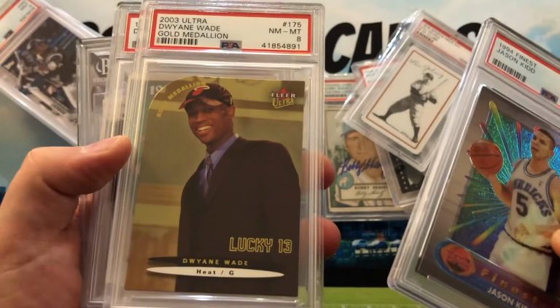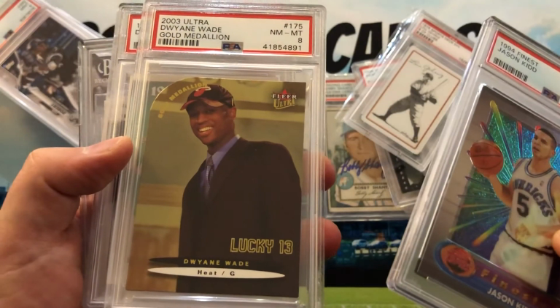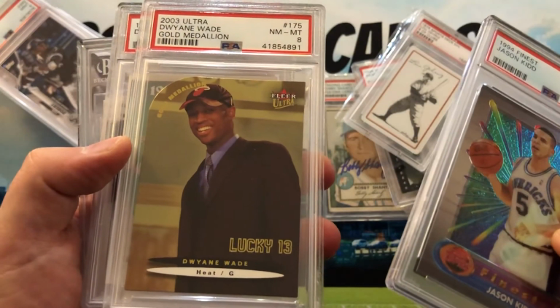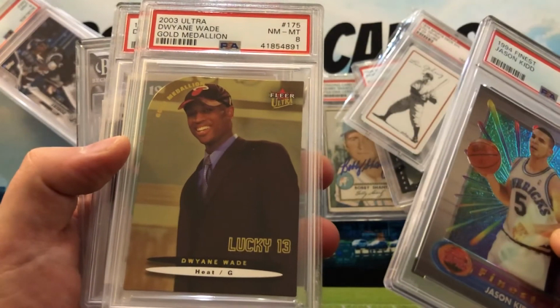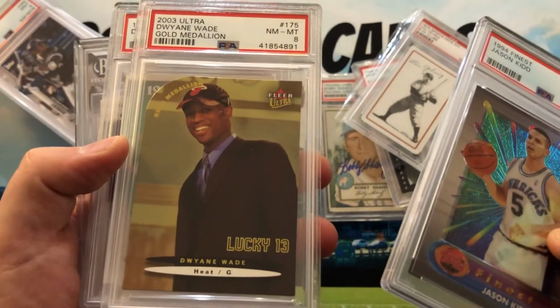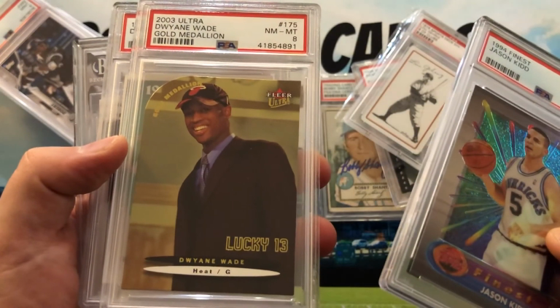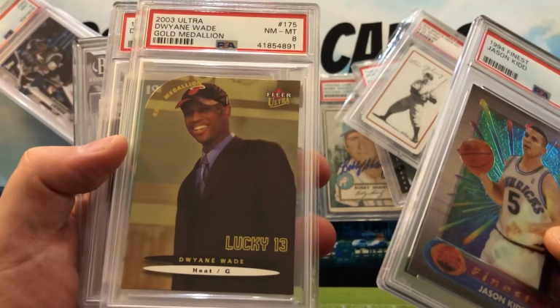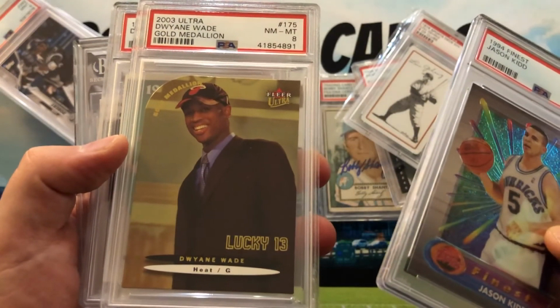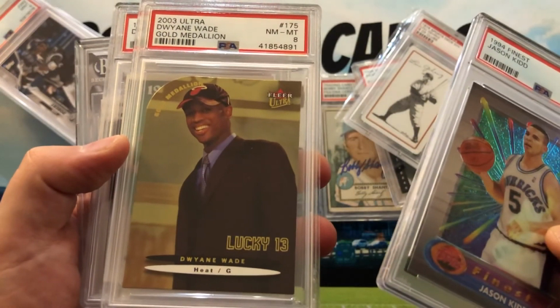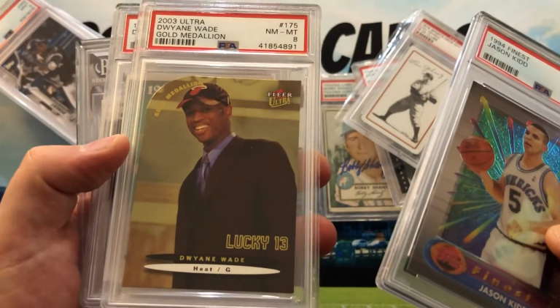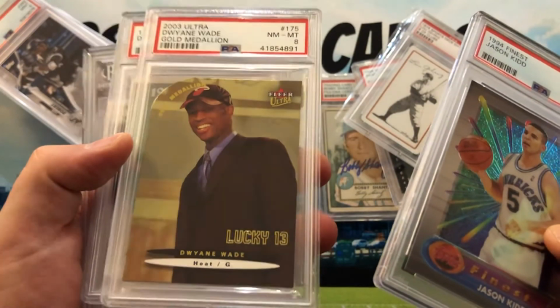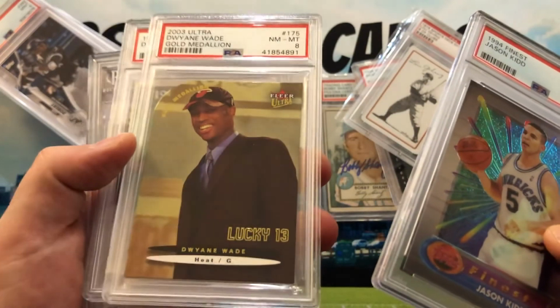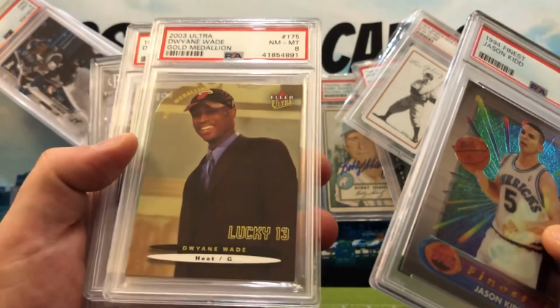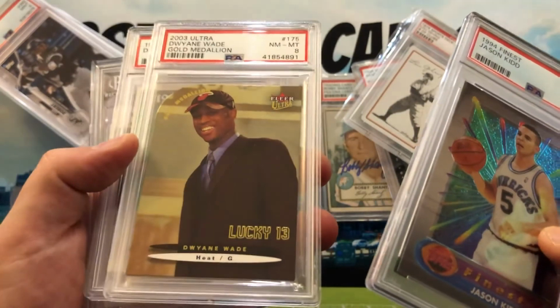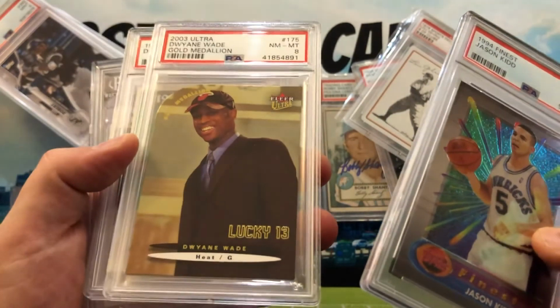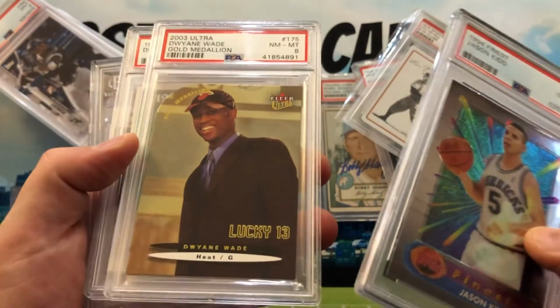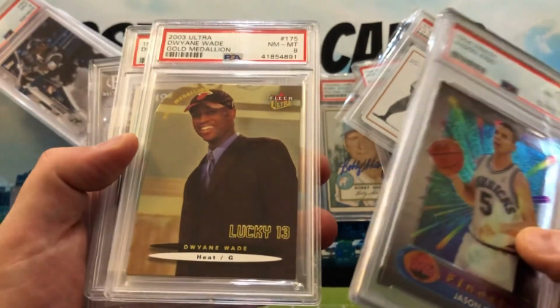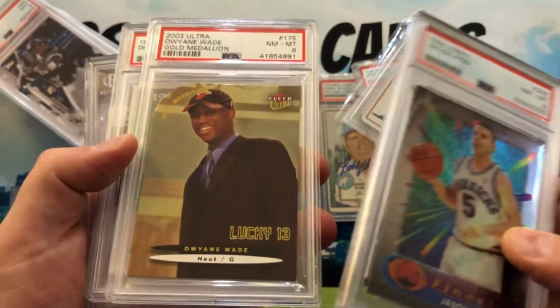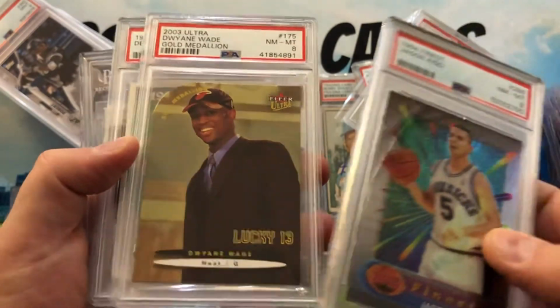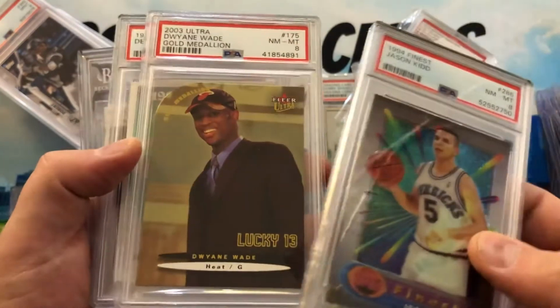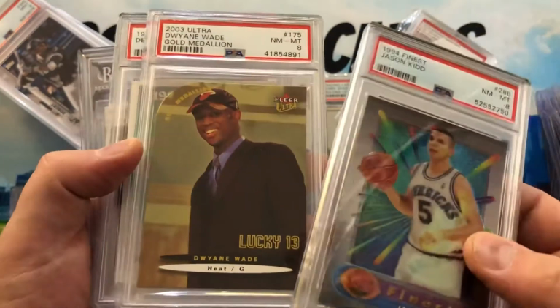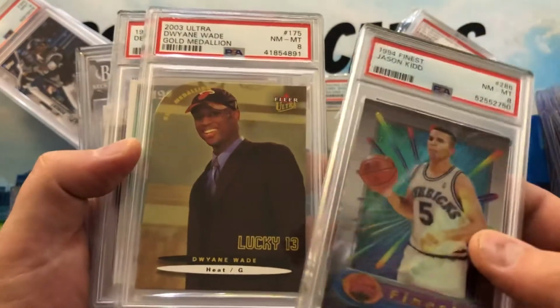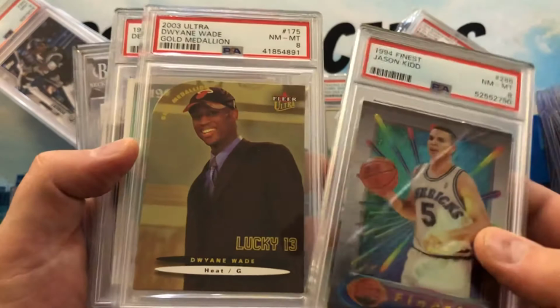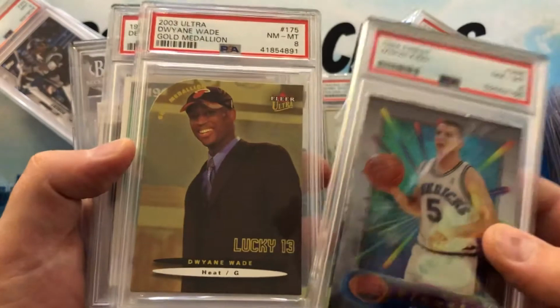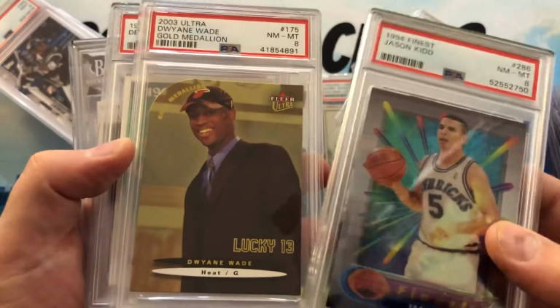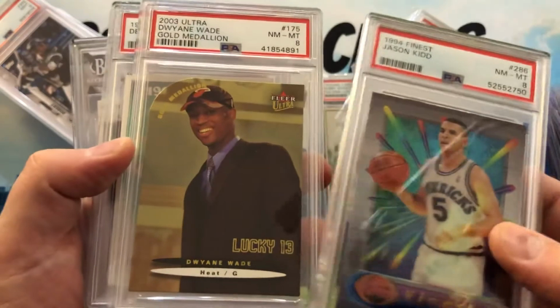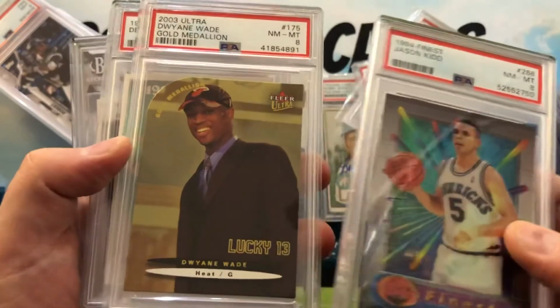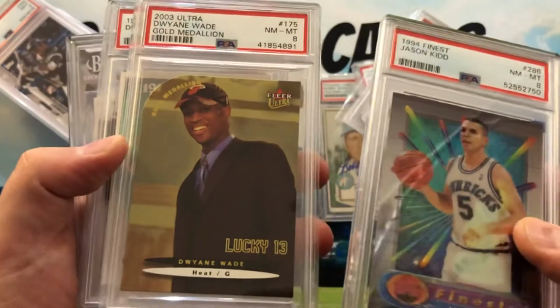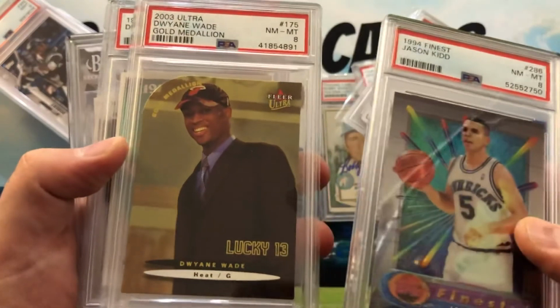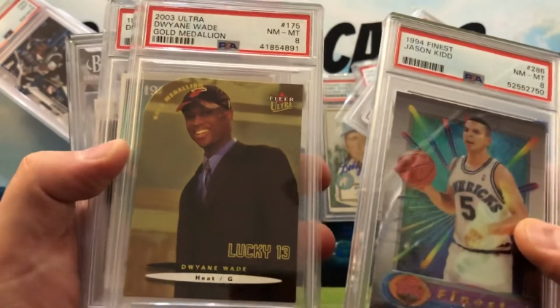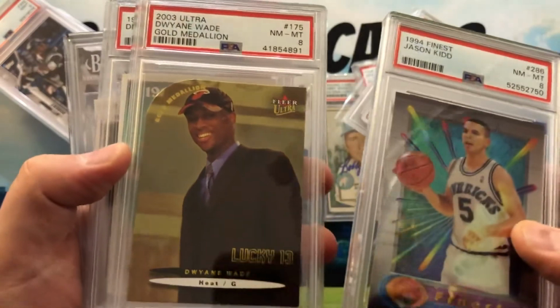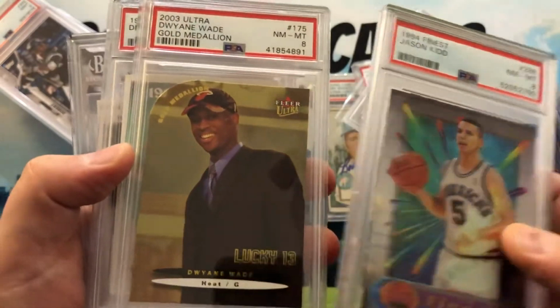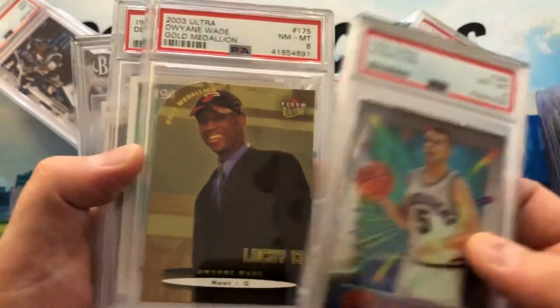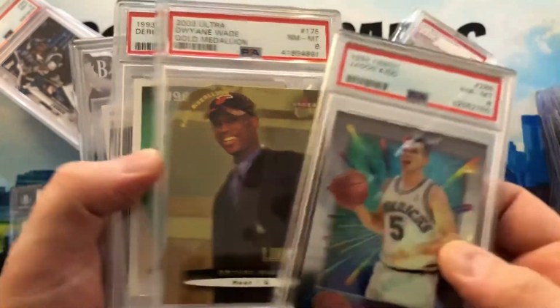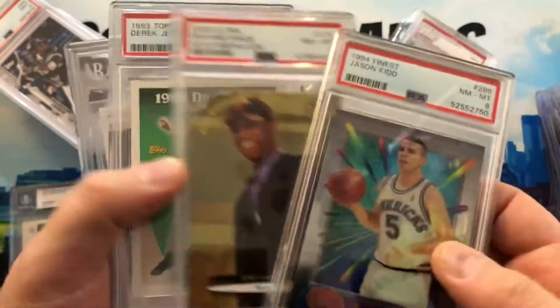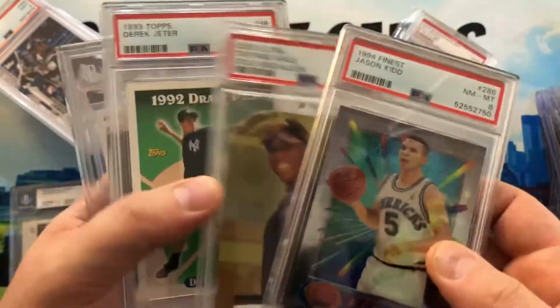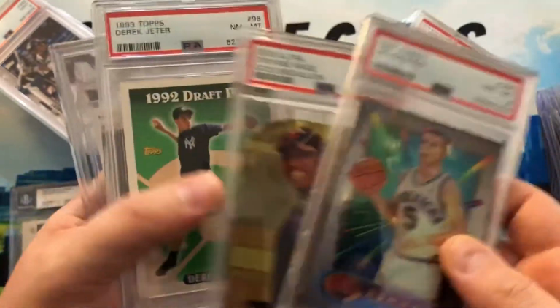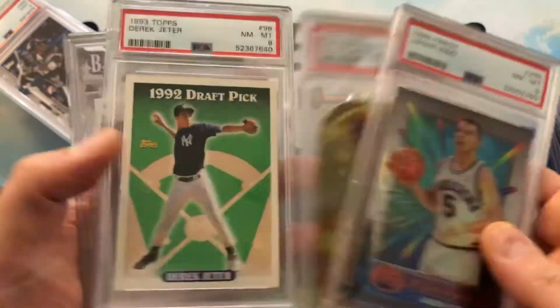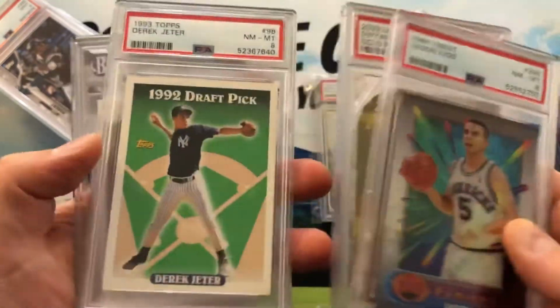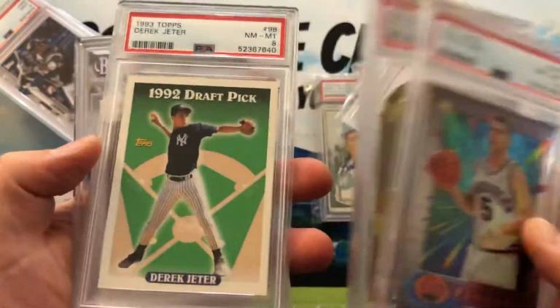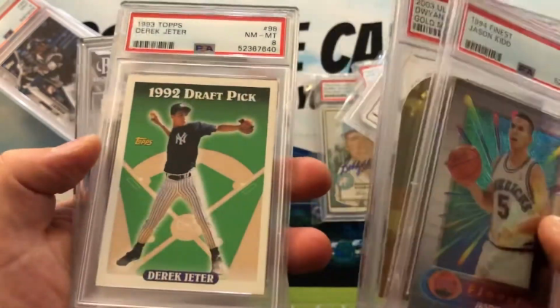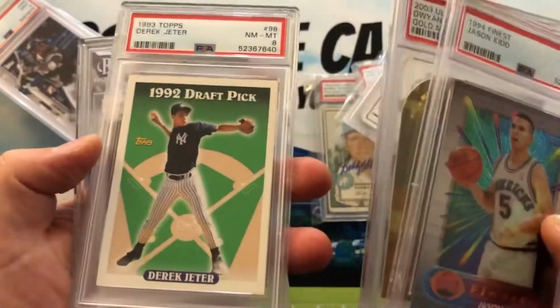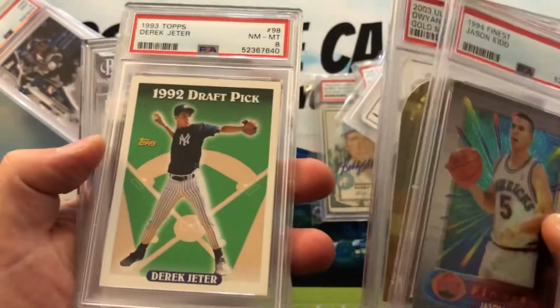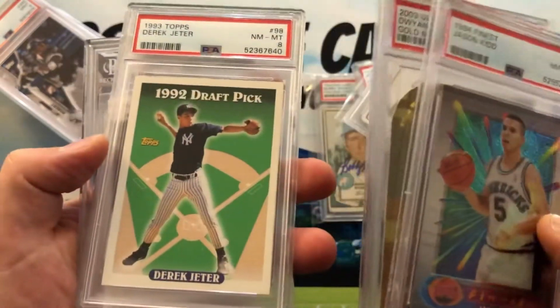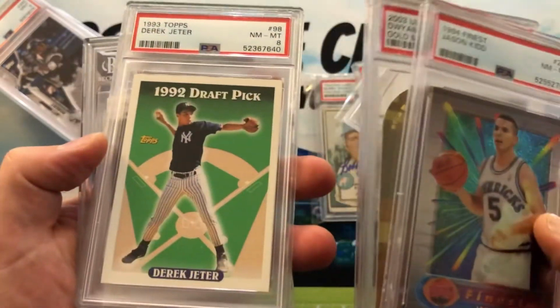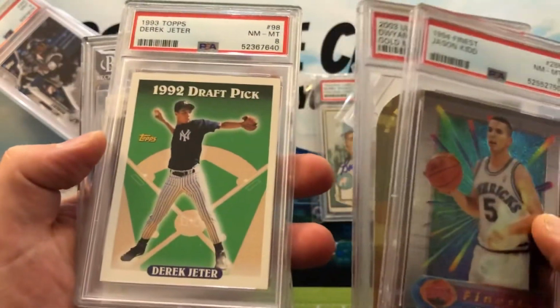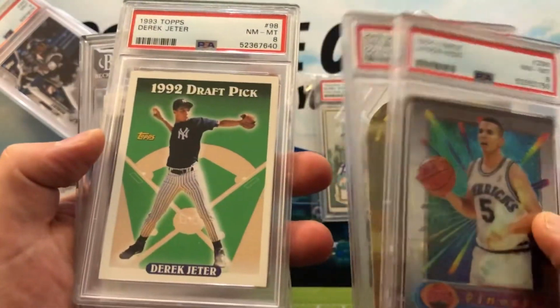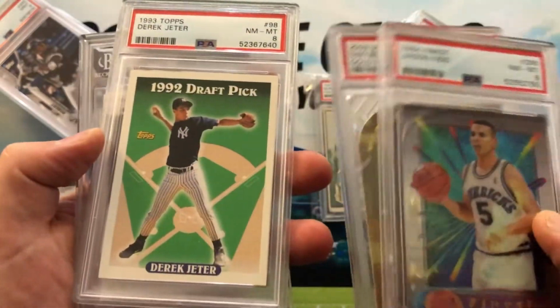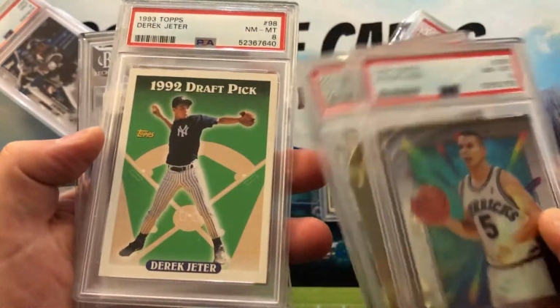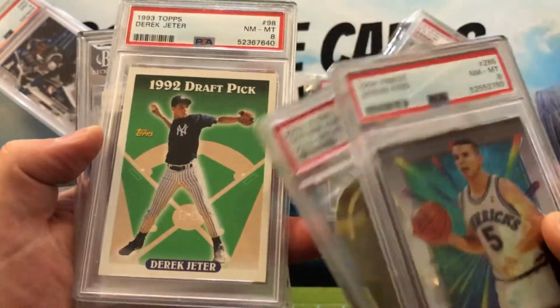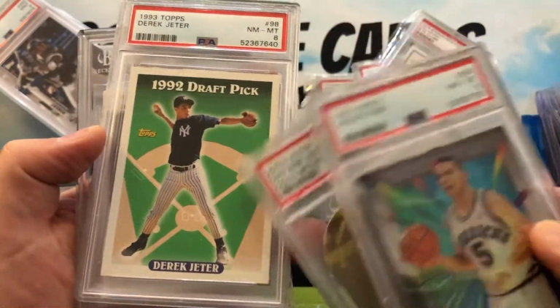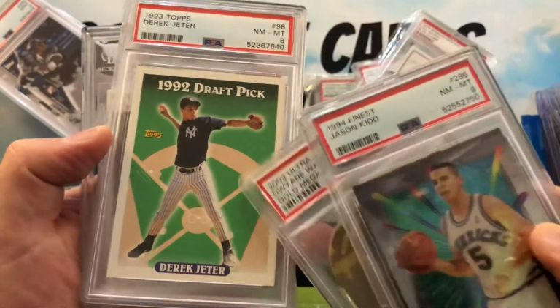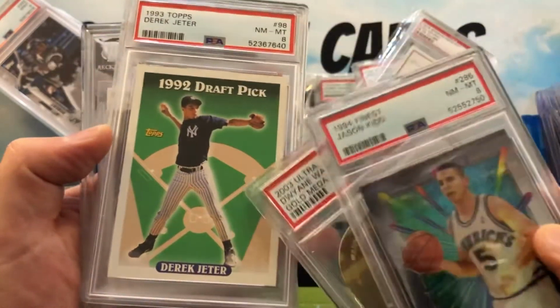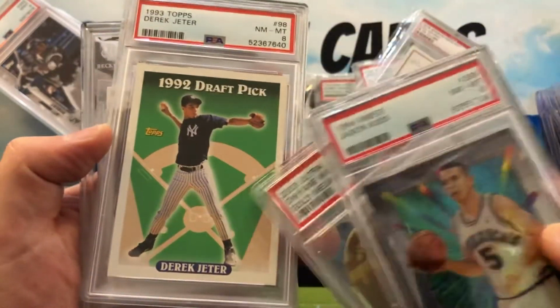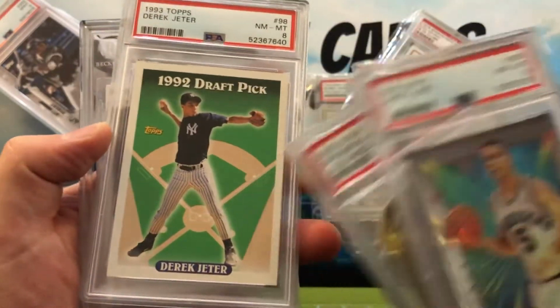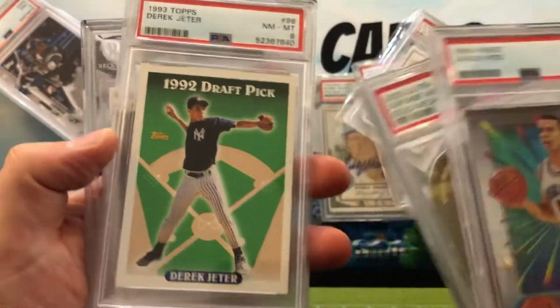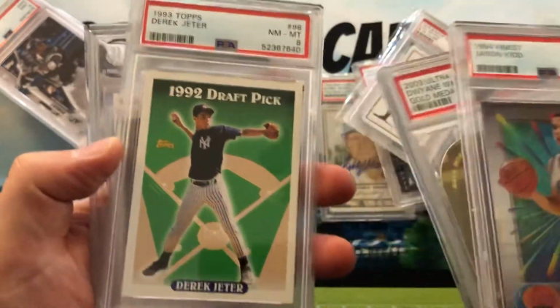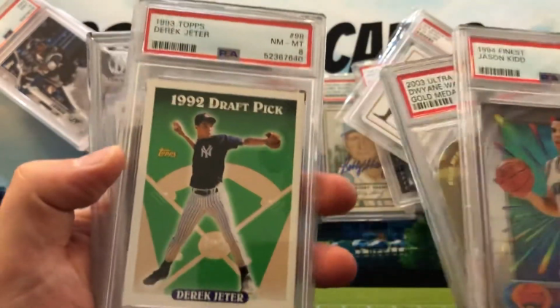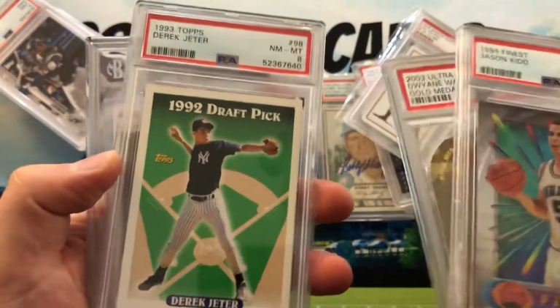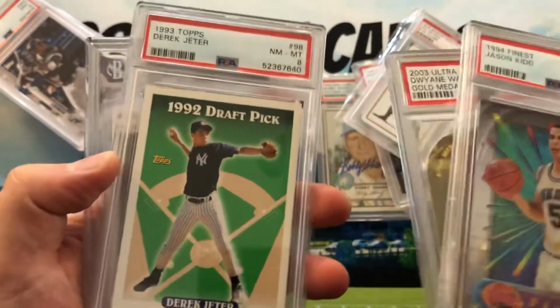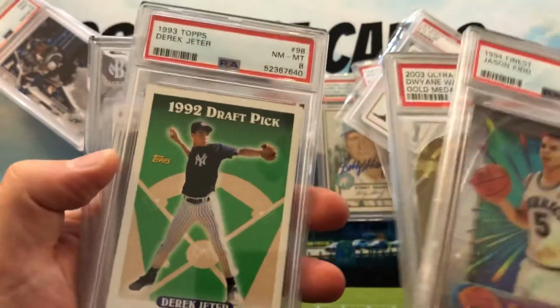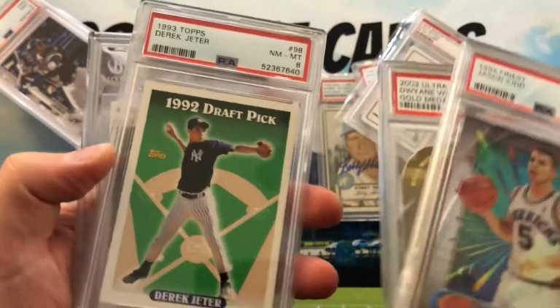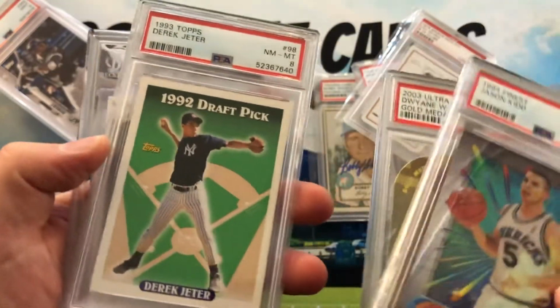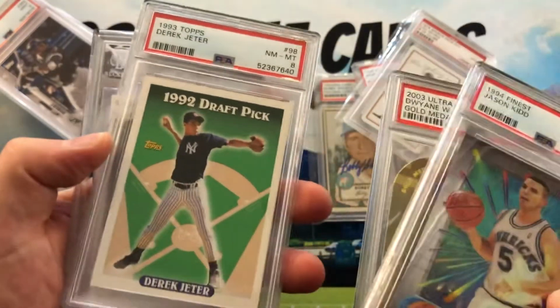I think this was an early Finest rookie Dwyane Wade — I guess it's the fourth PSA-graded gold medallion Wade rookie that I've gotten. I just love something about that card. Derek Jeter '93 Topps — I have a whole bunch of those.